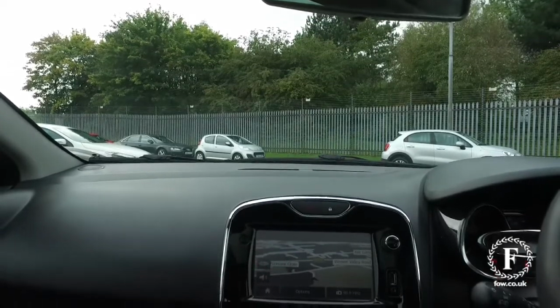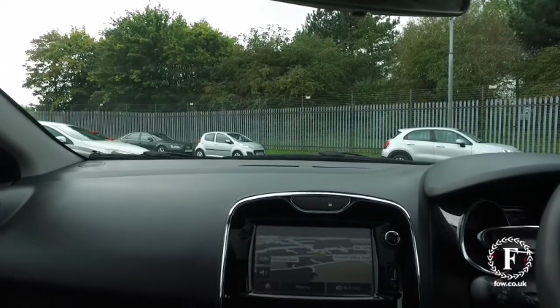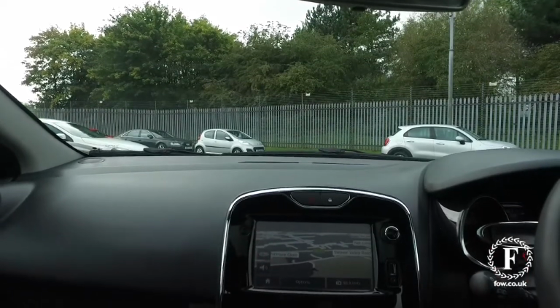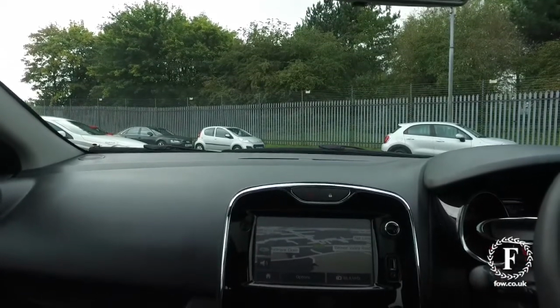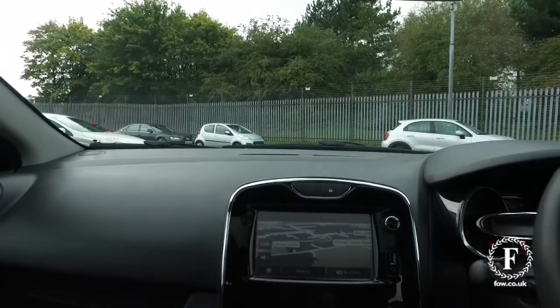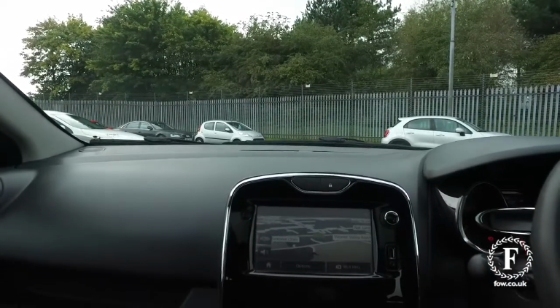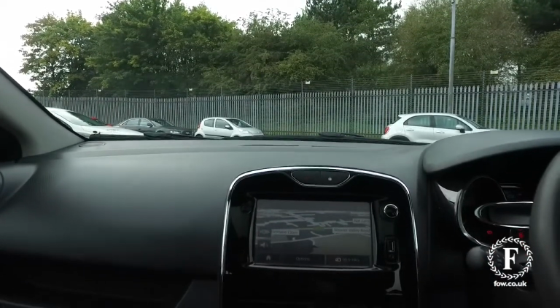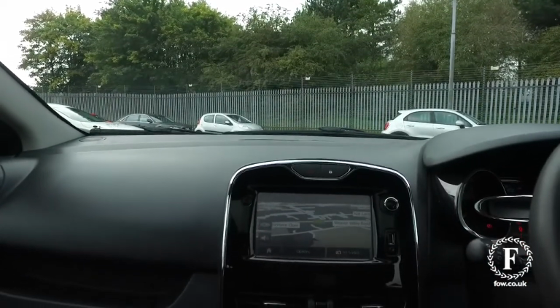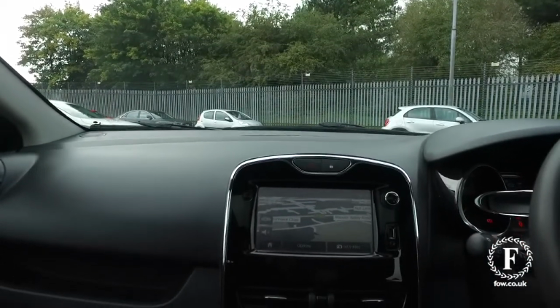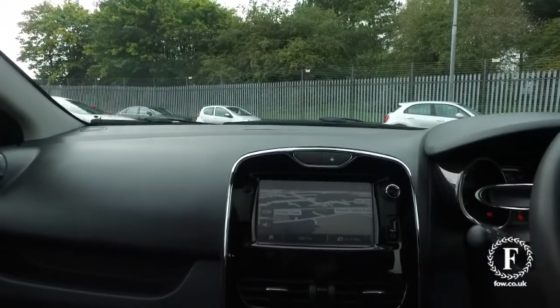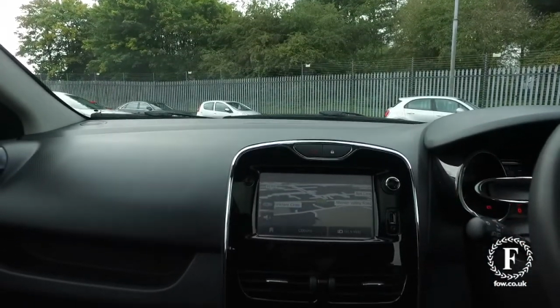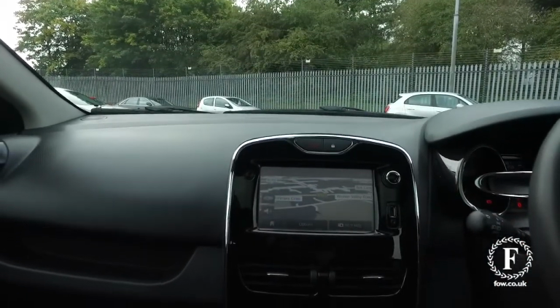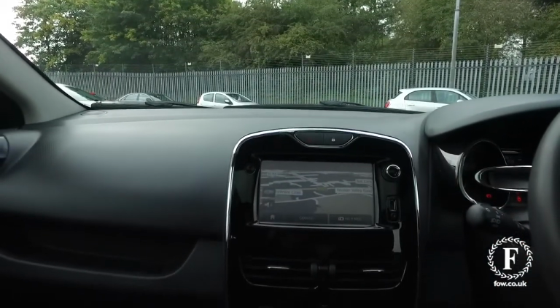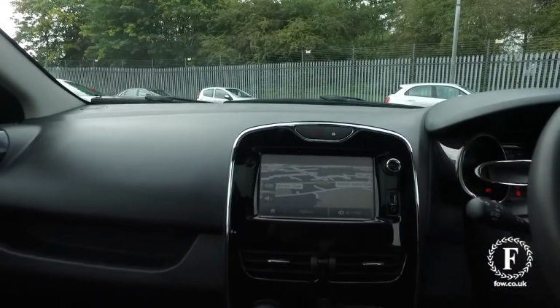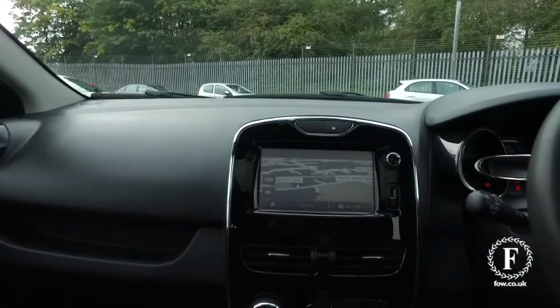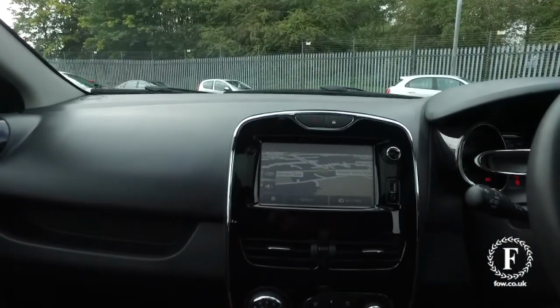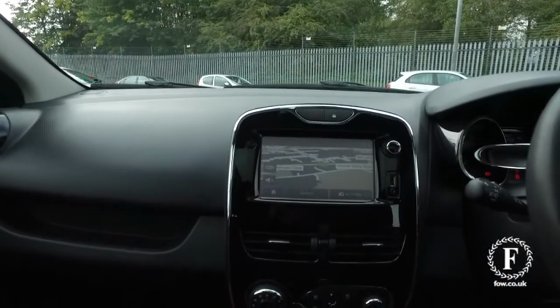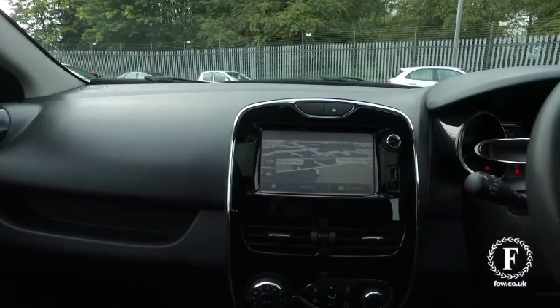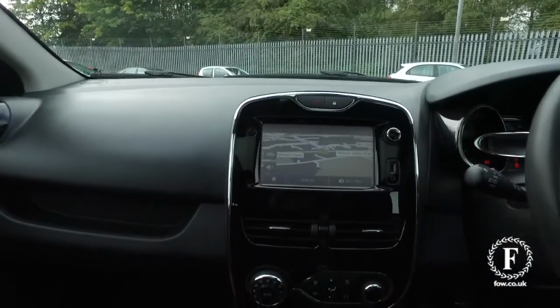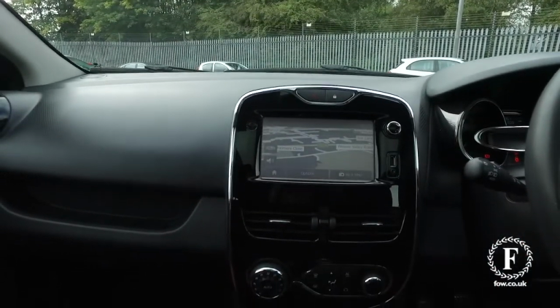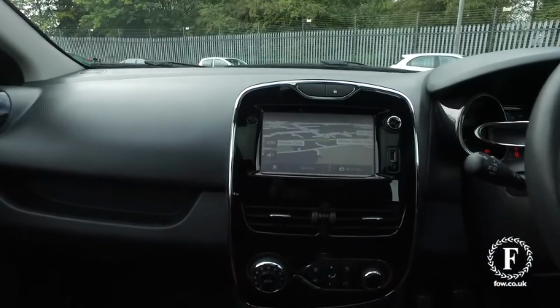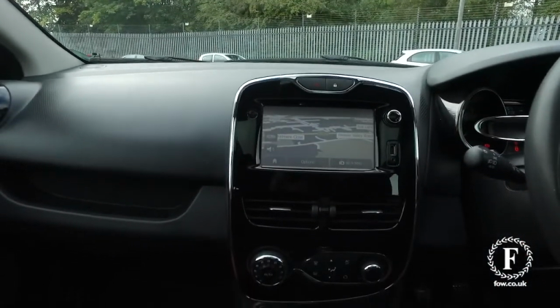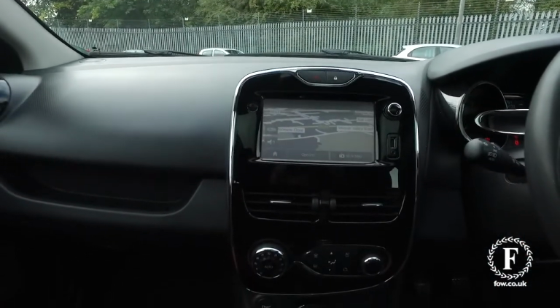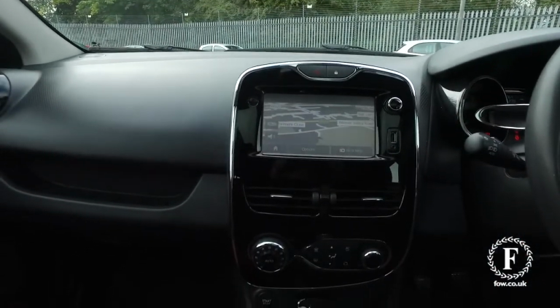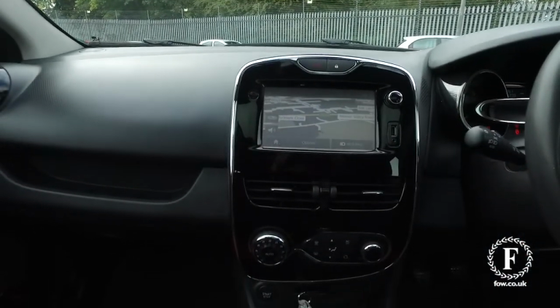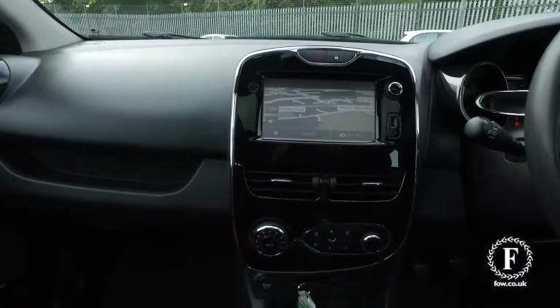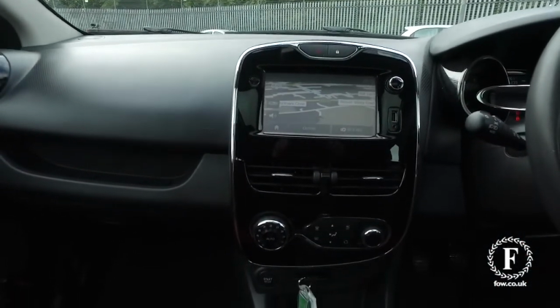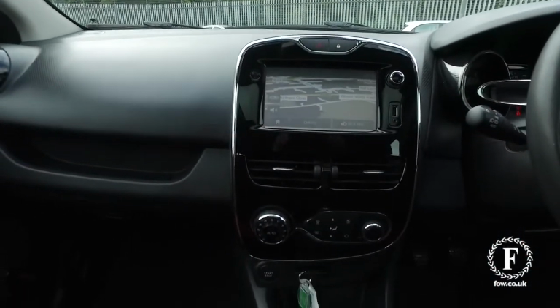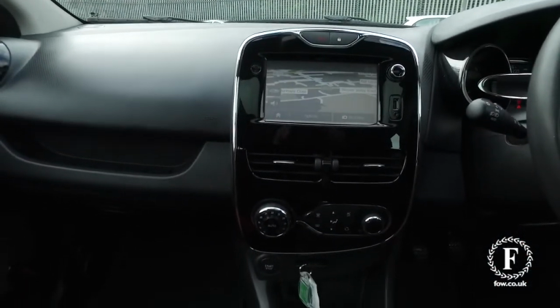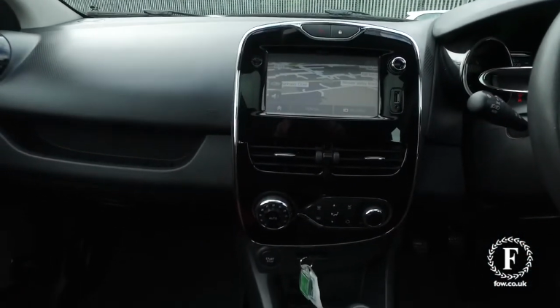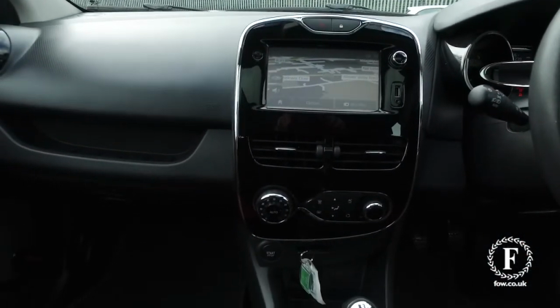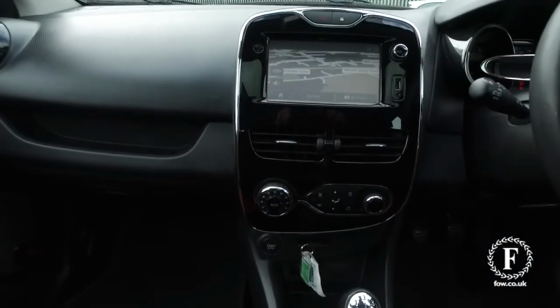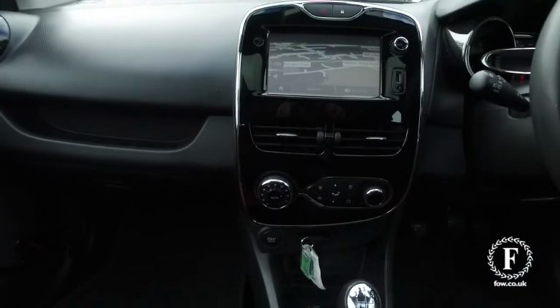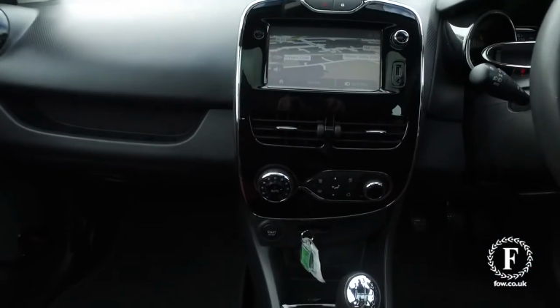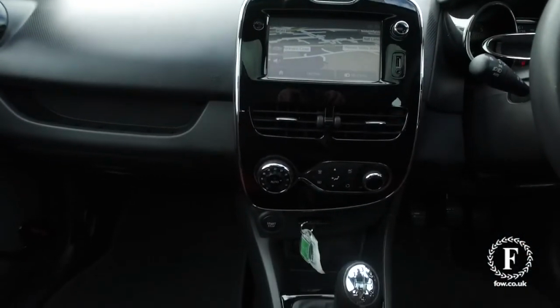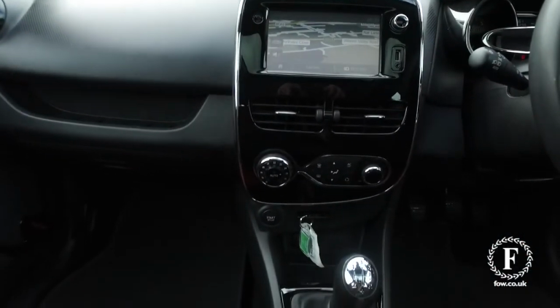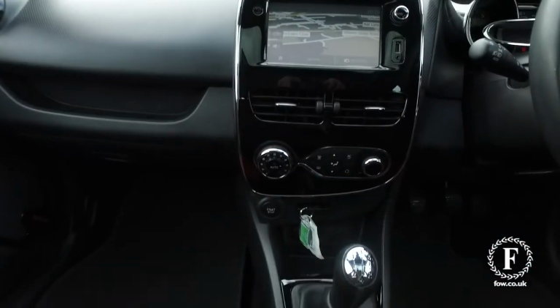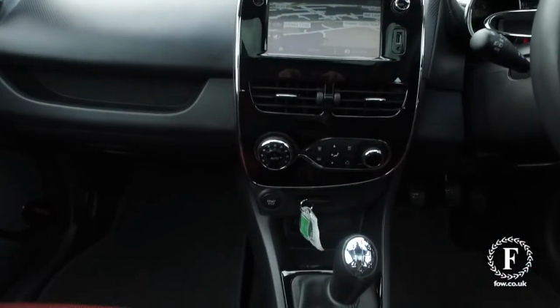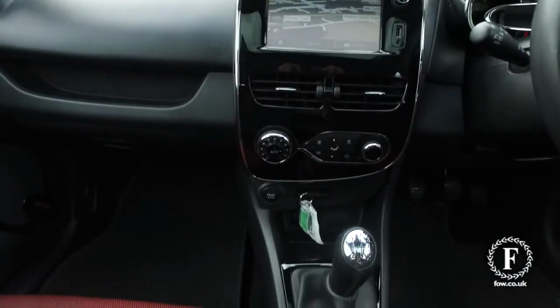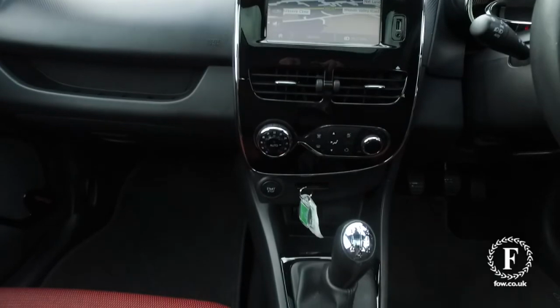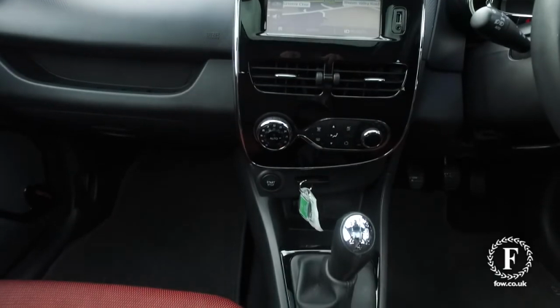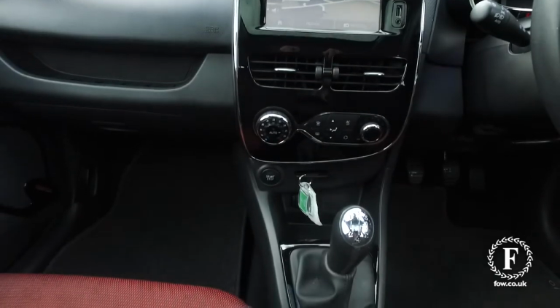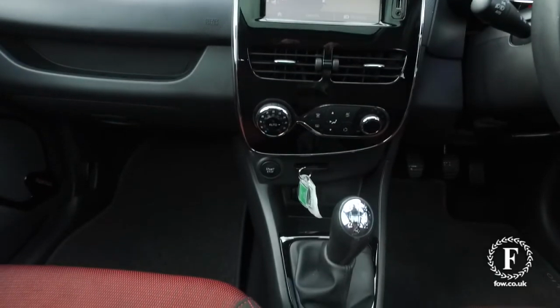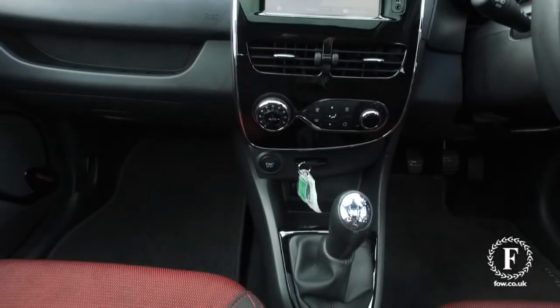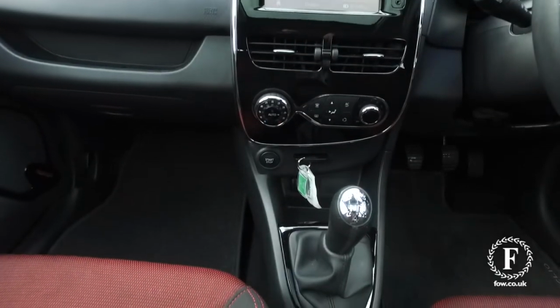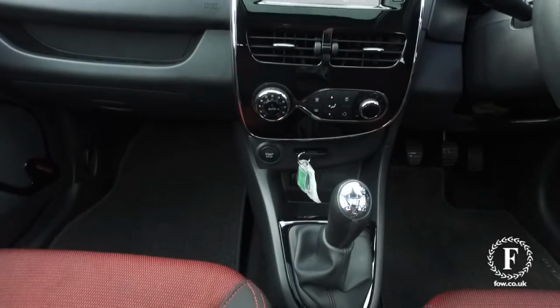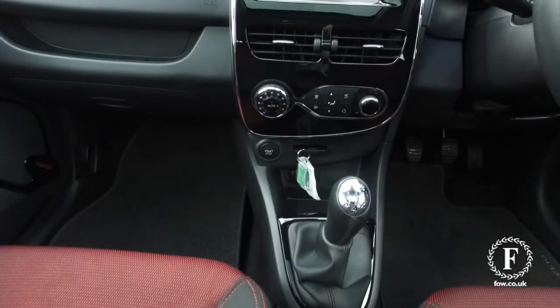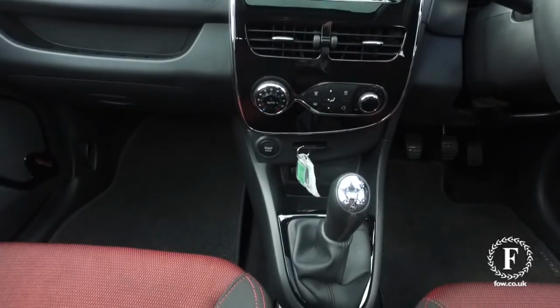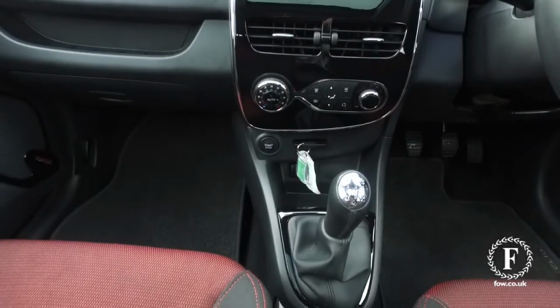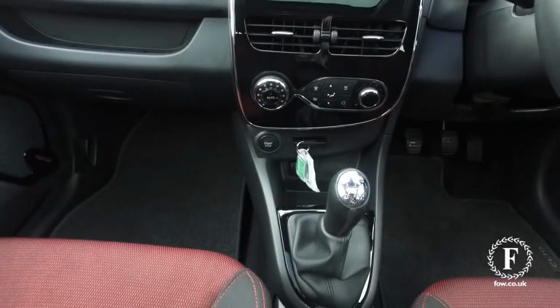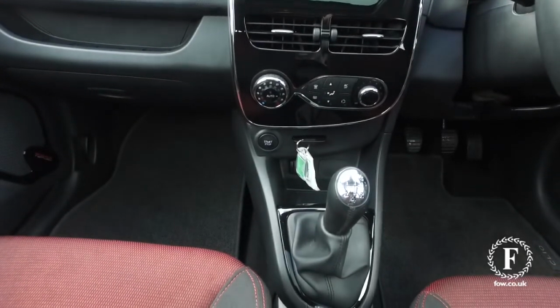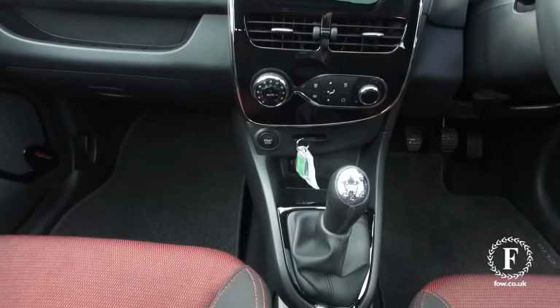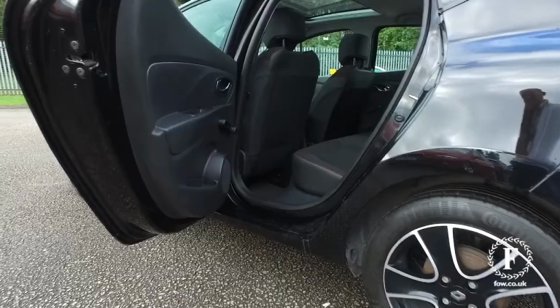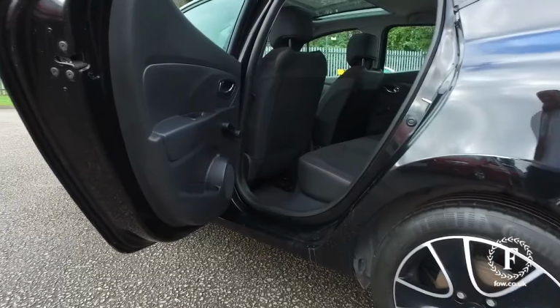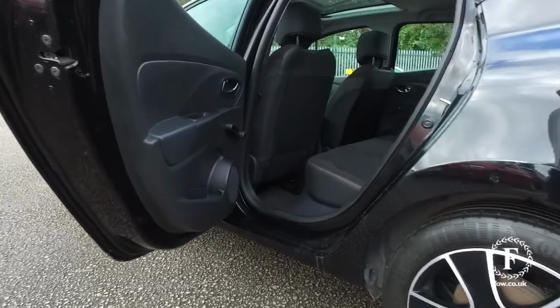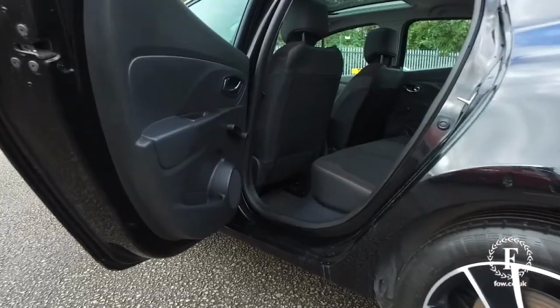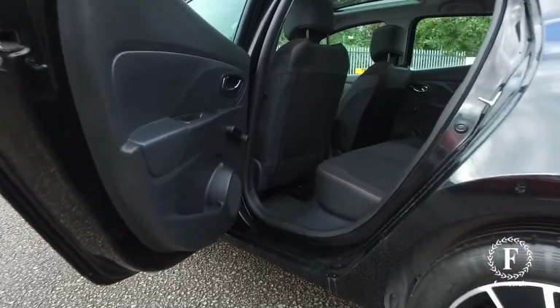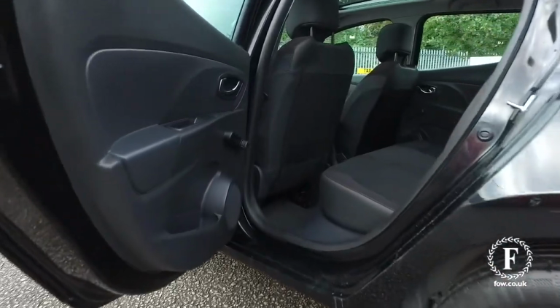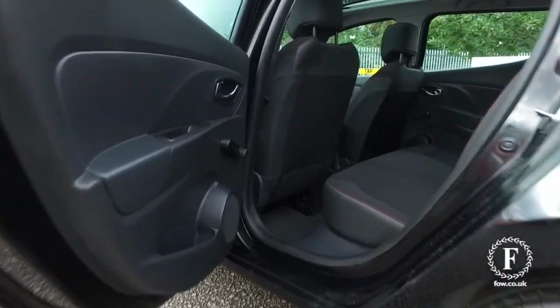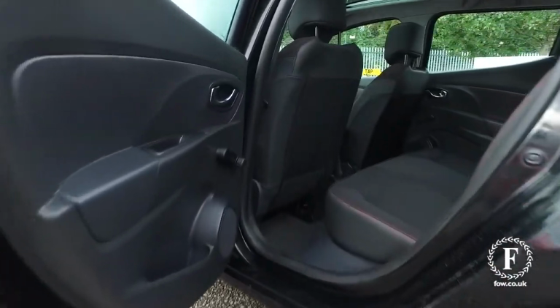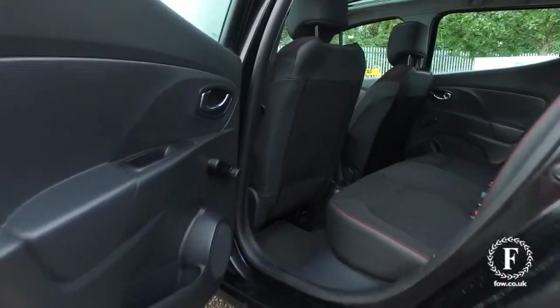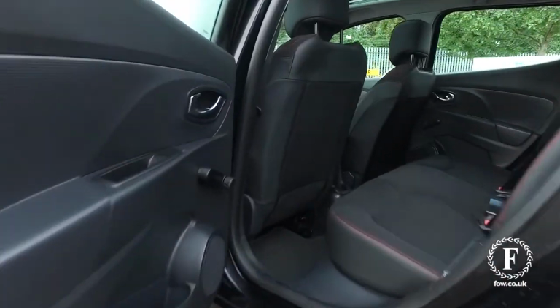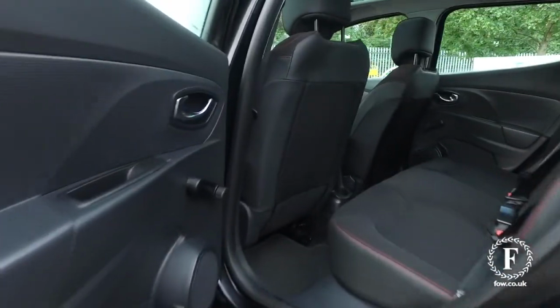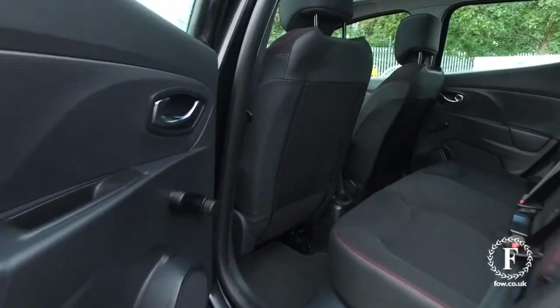This cockpit will fit you like a glove, with a comfortable interior and Bluetooth with USB and cruise control.